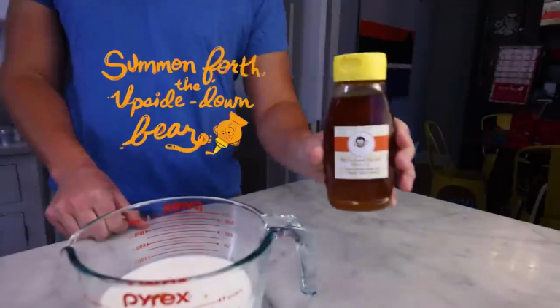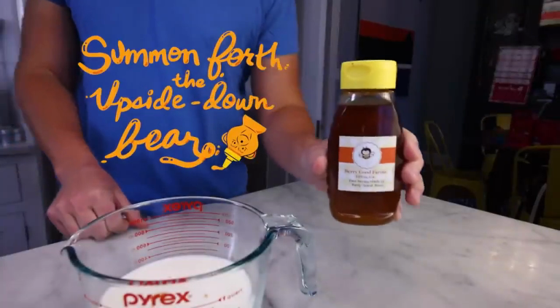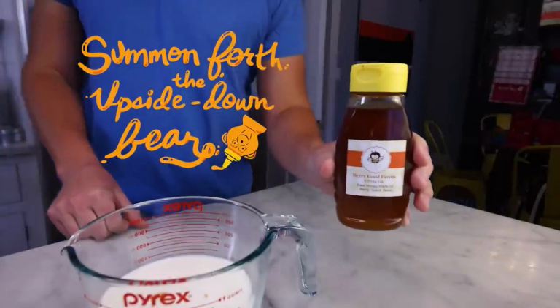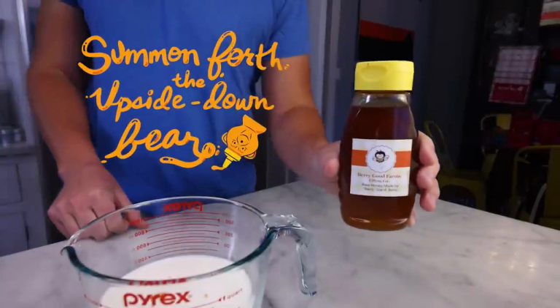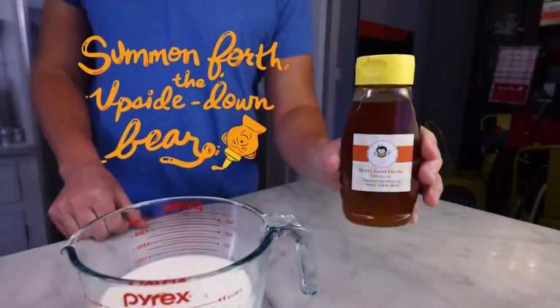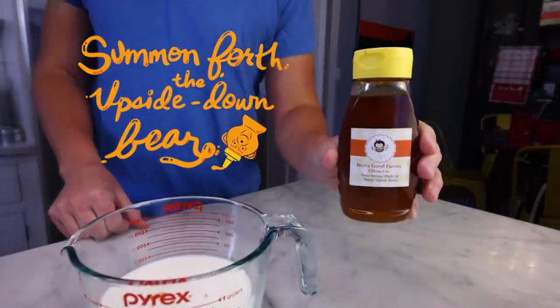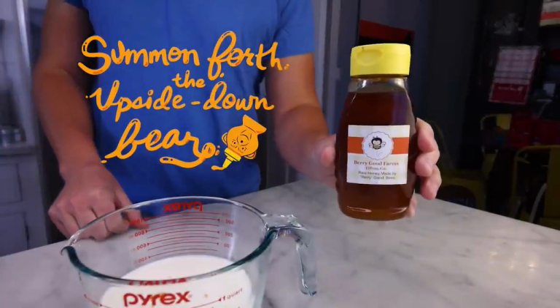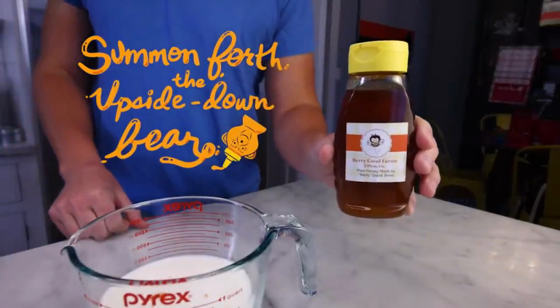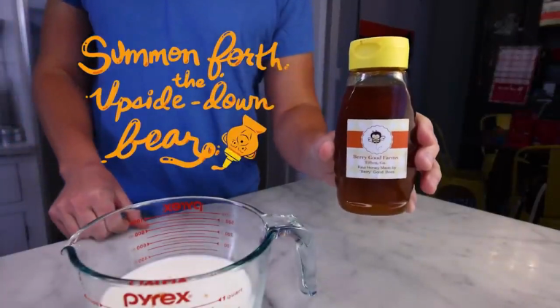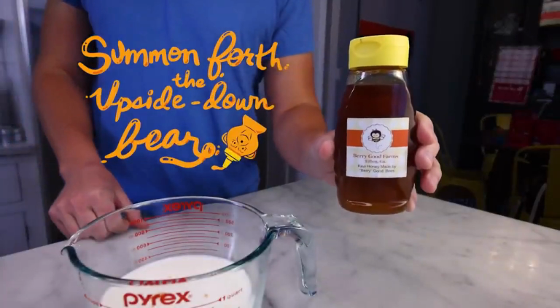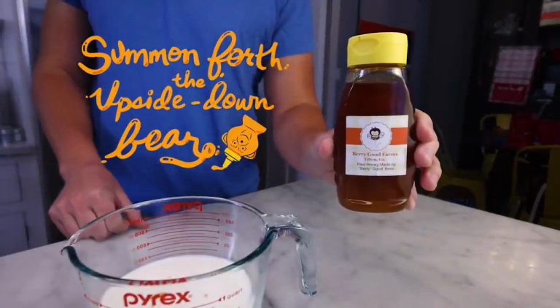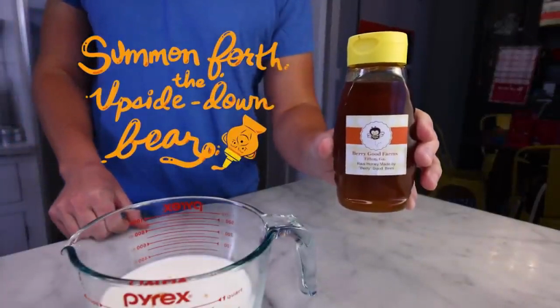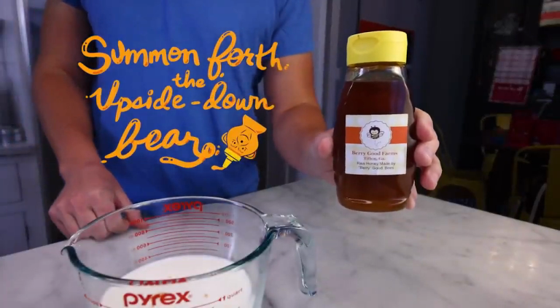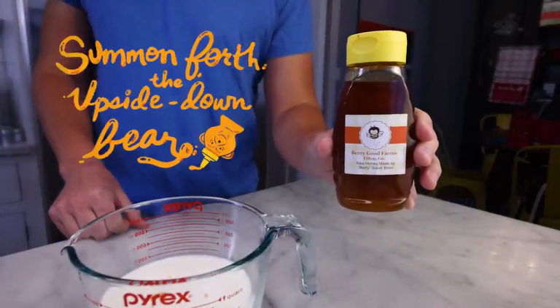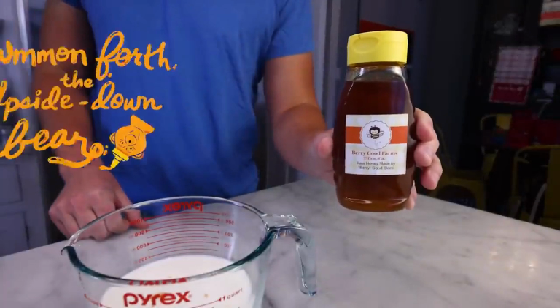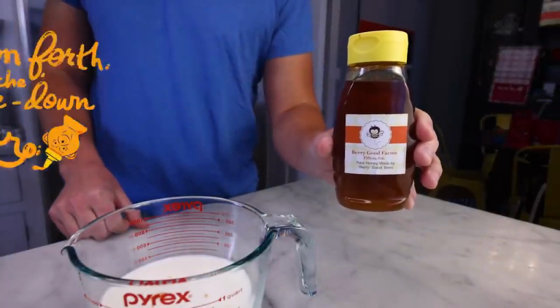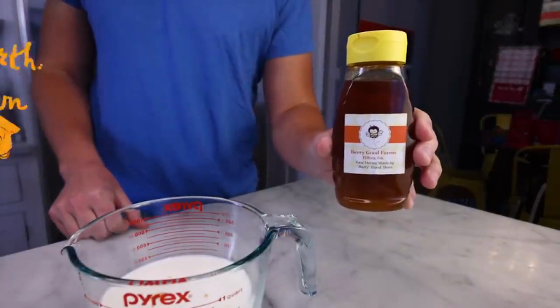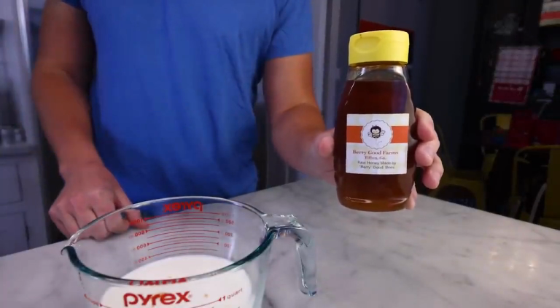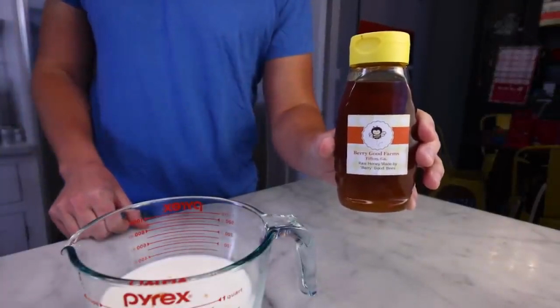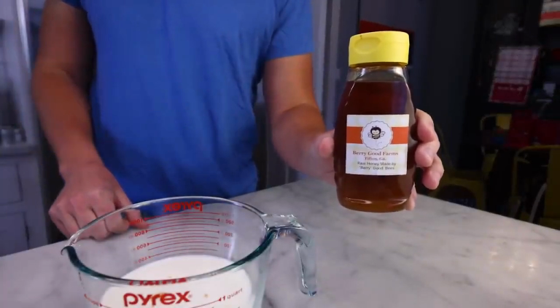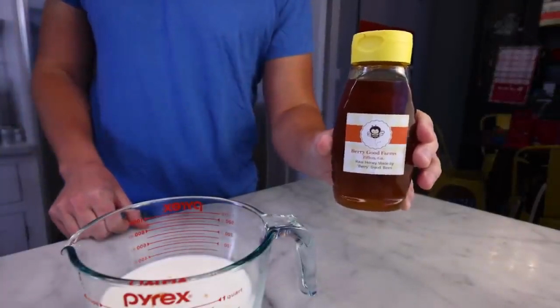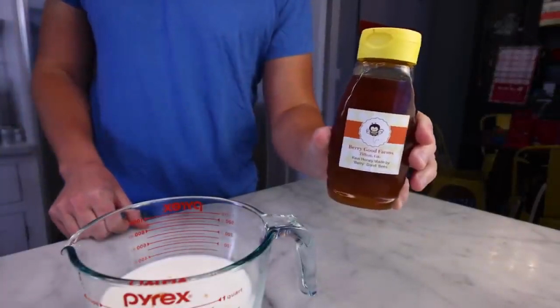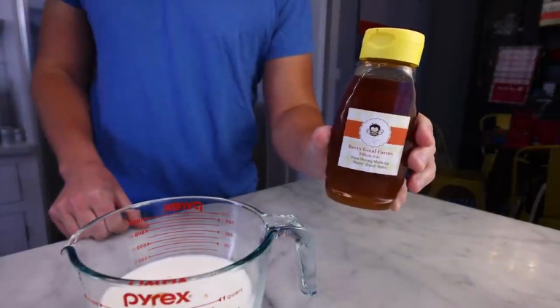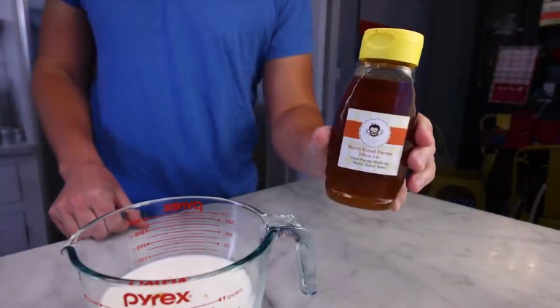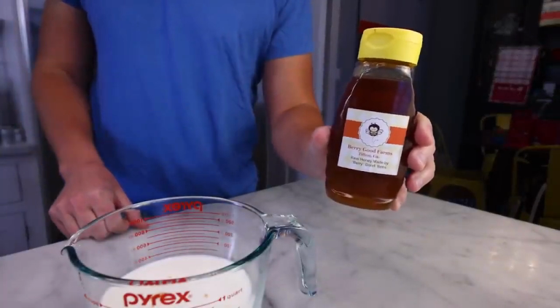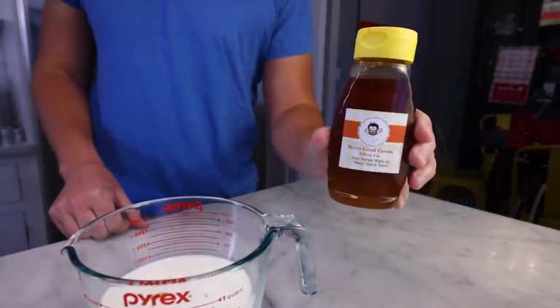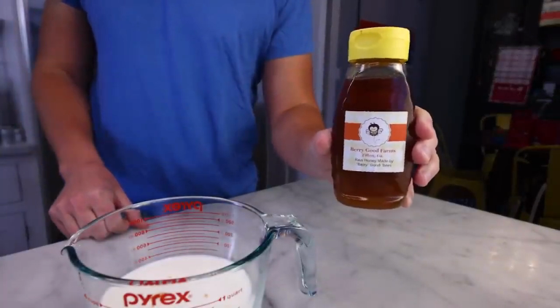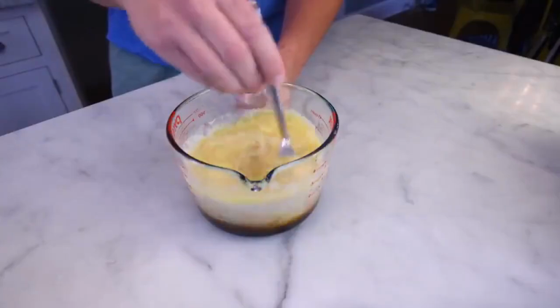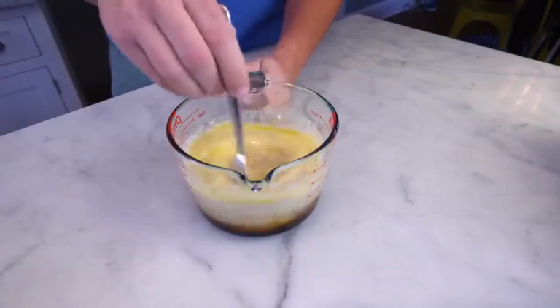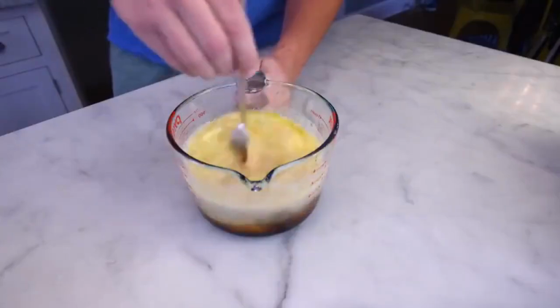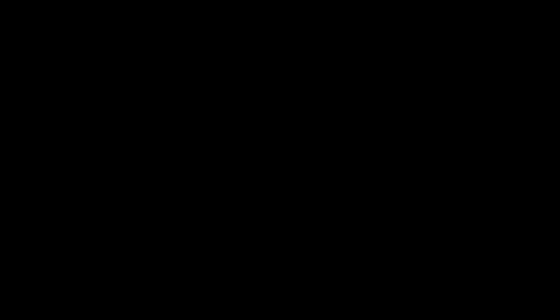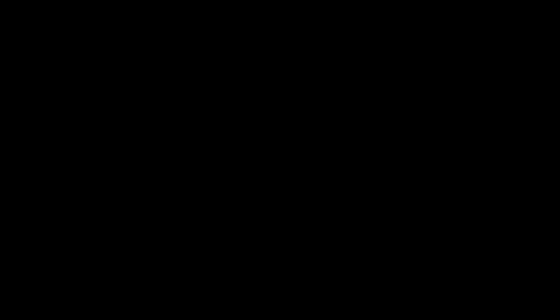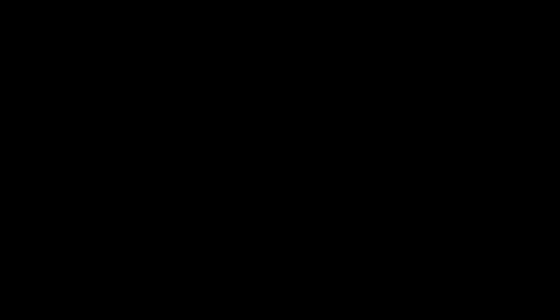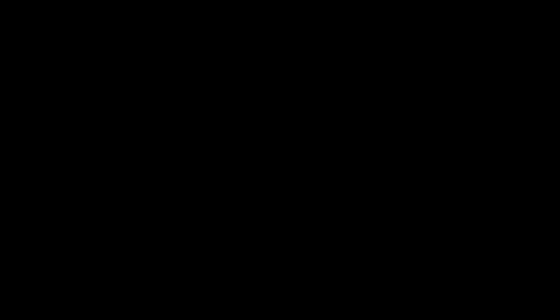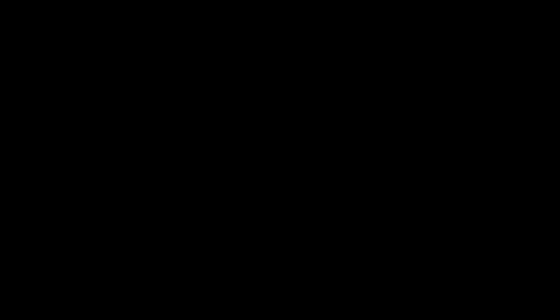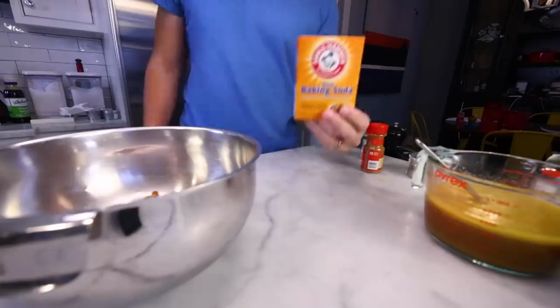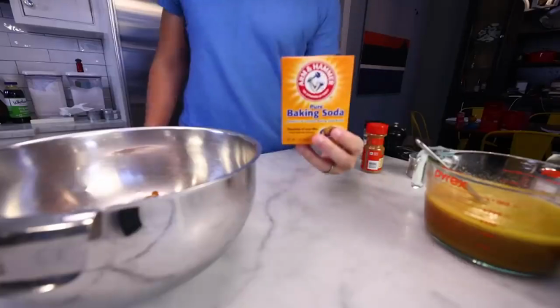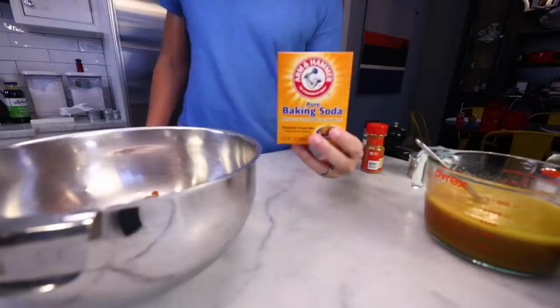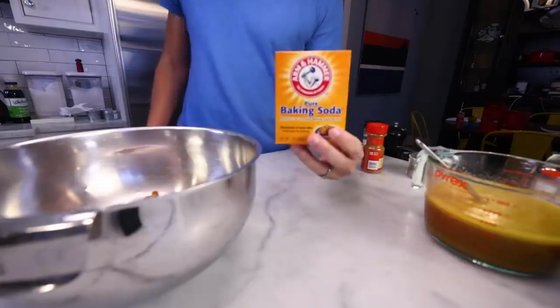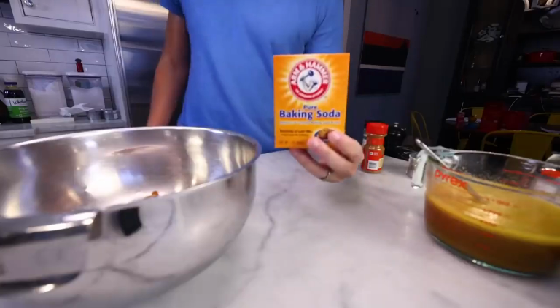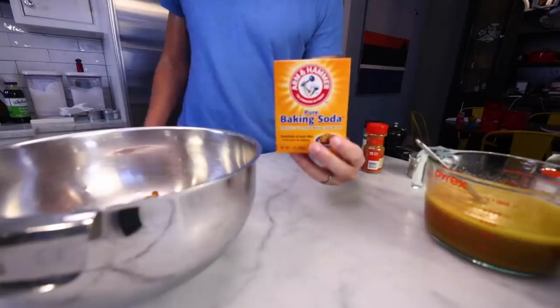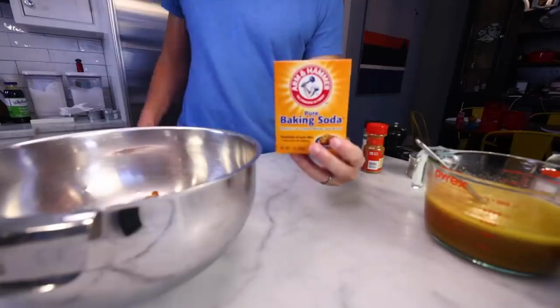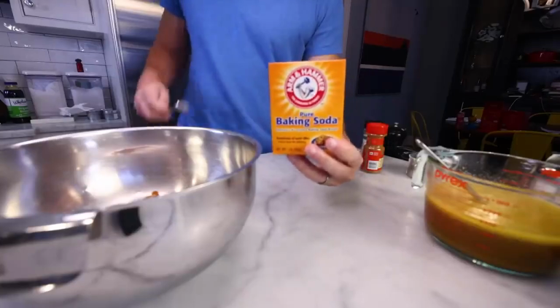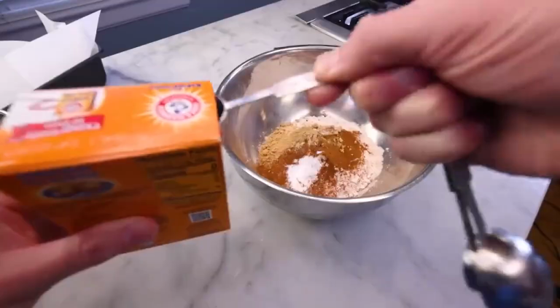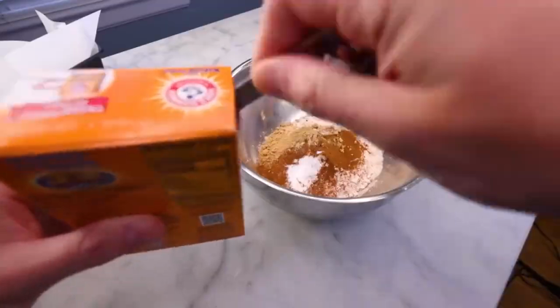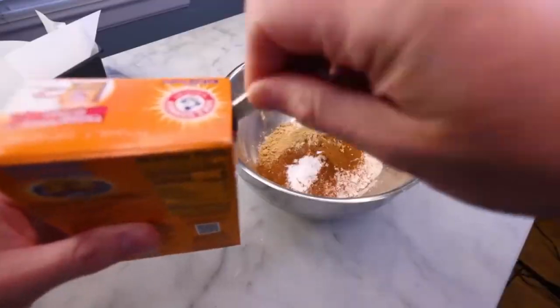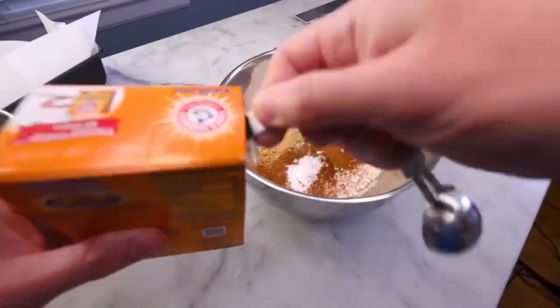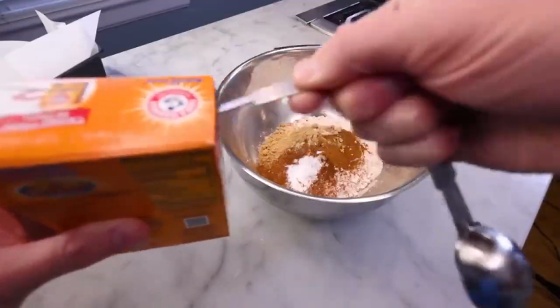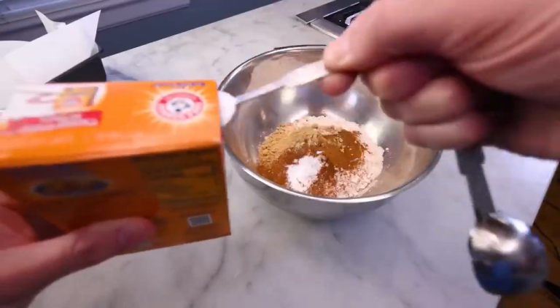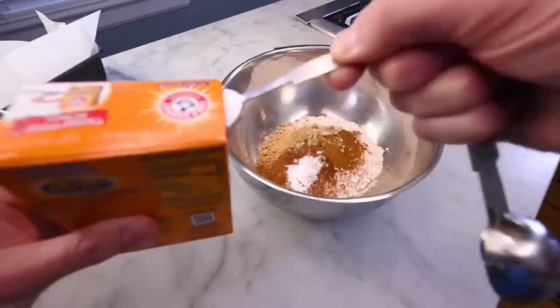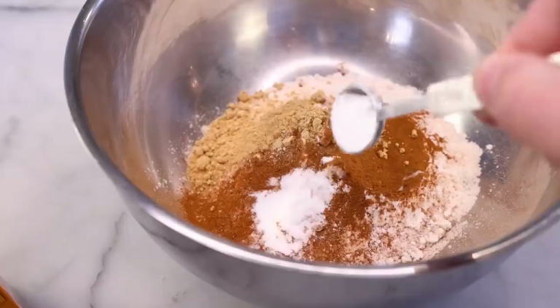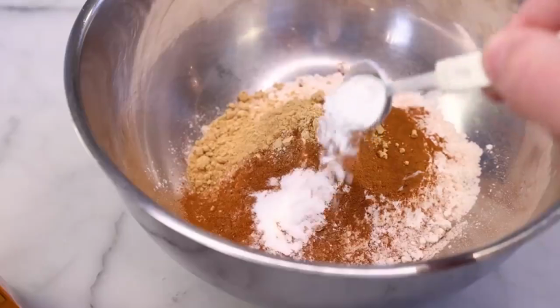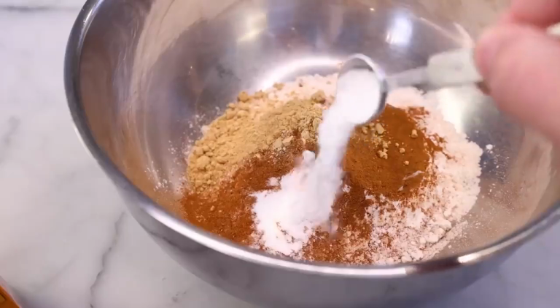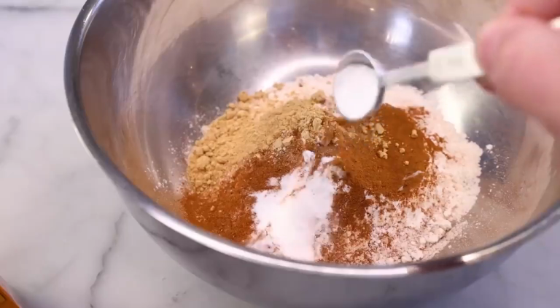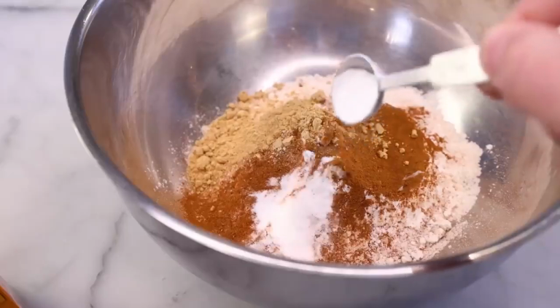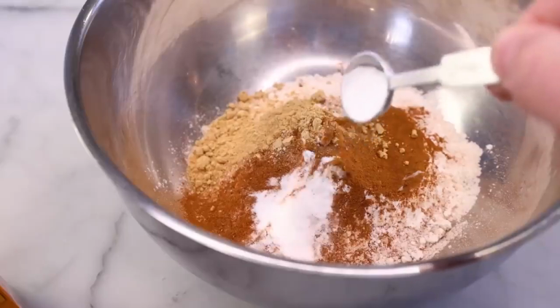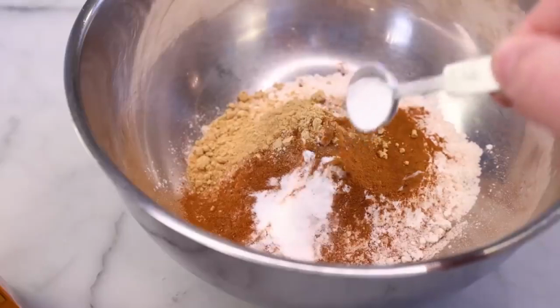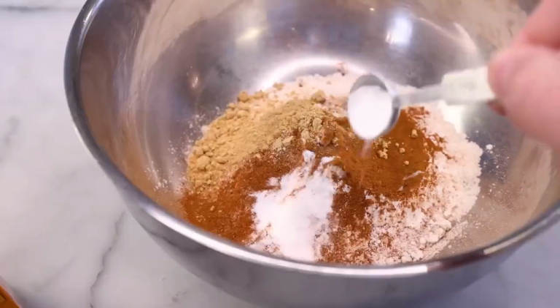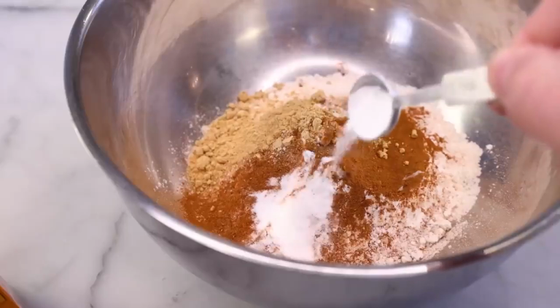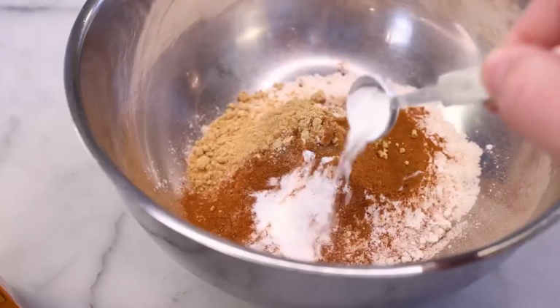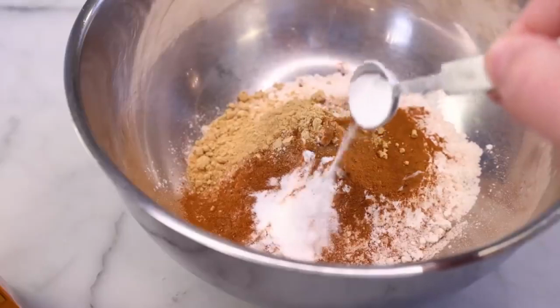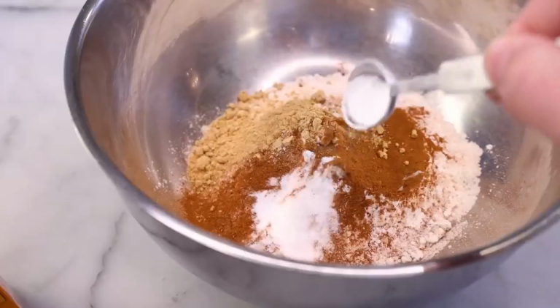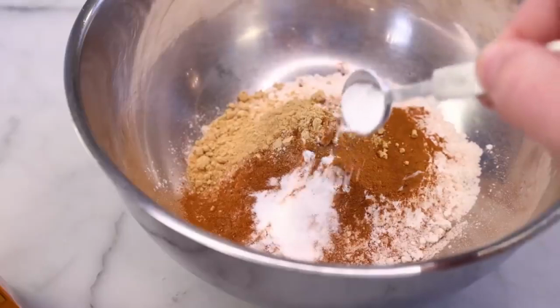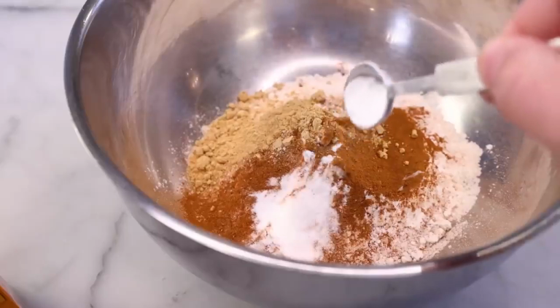Summon forth the upside down. Oh, false alarm — it's just melted. Toothpick. Baking soda — teaspoon and a half of this — and get some gas.